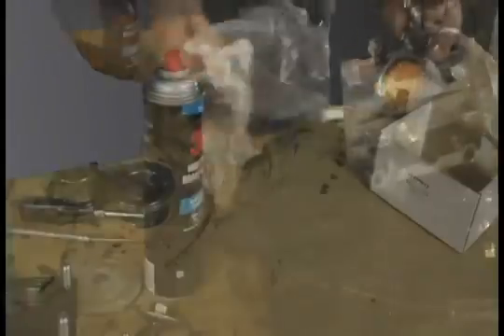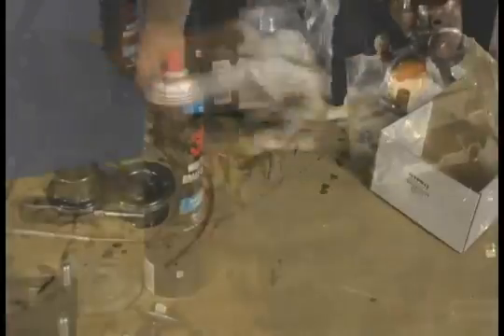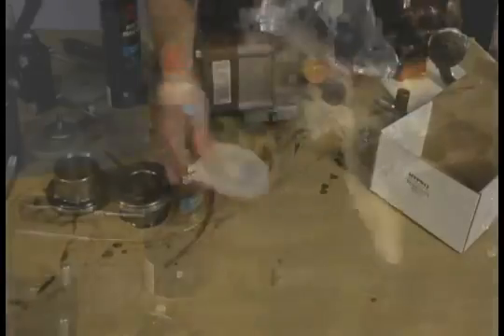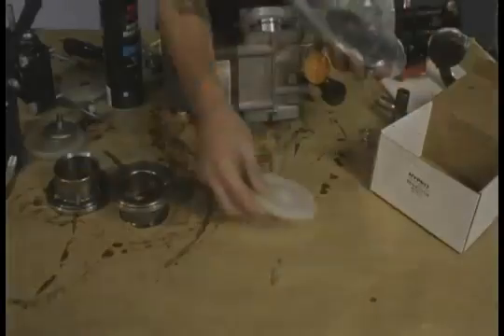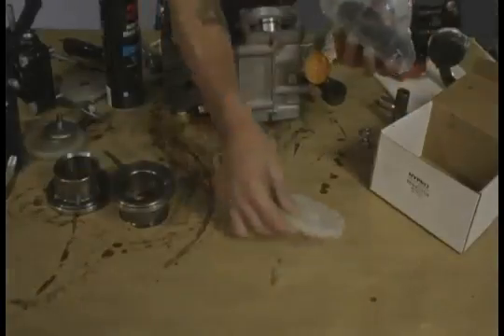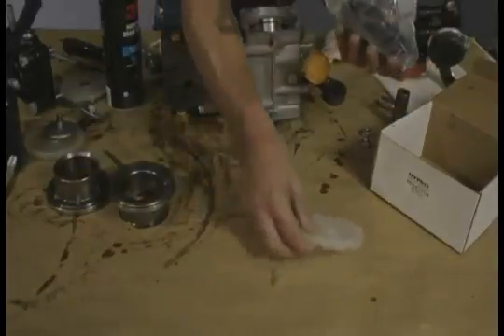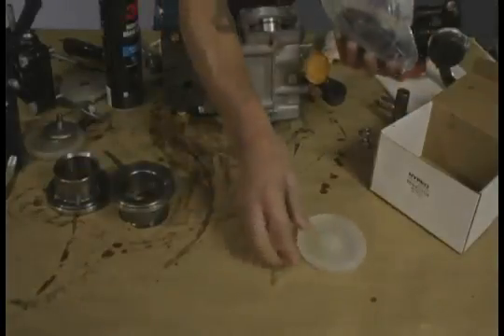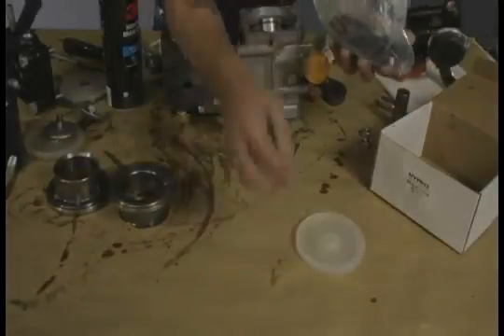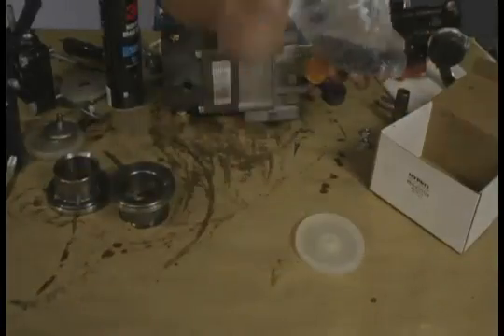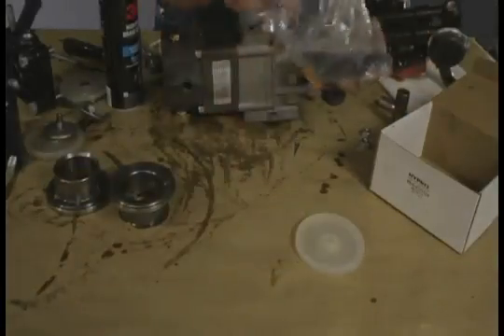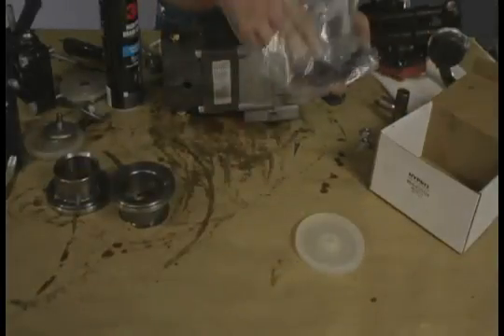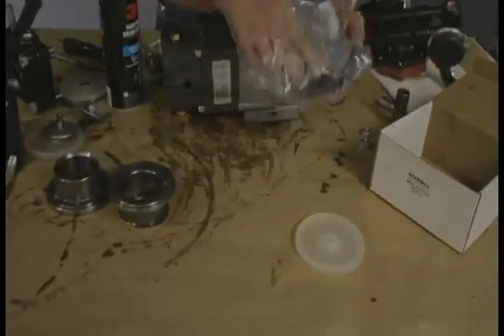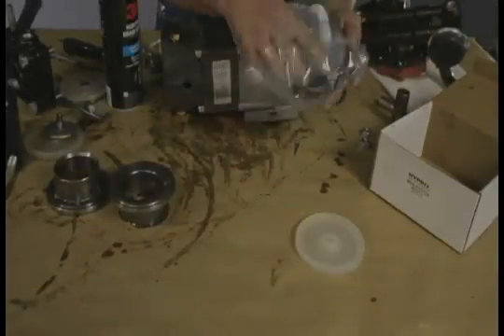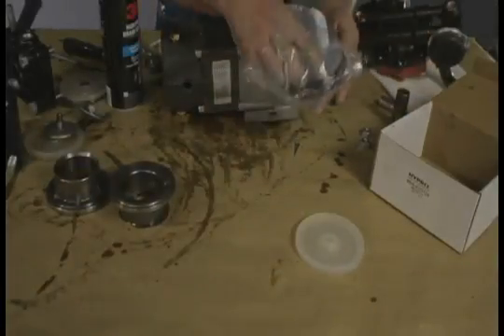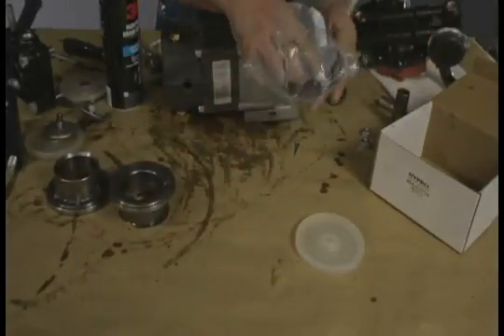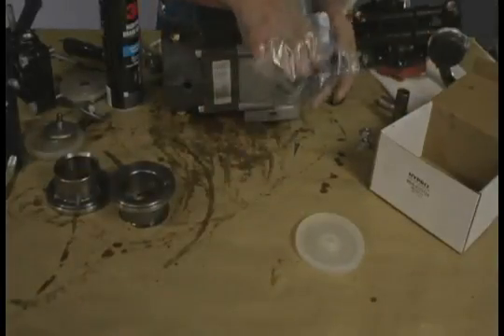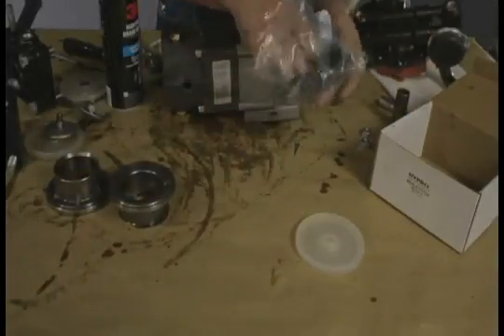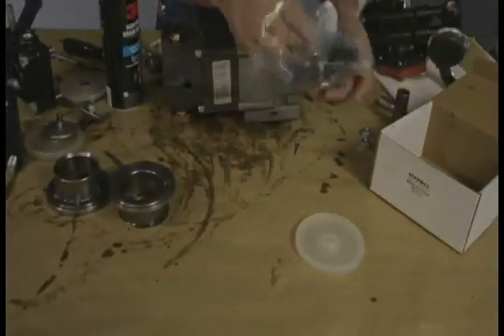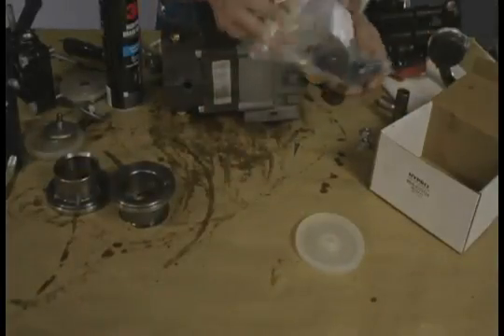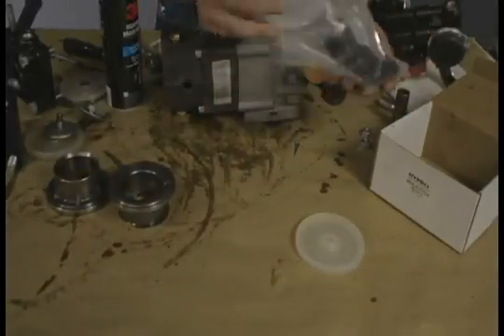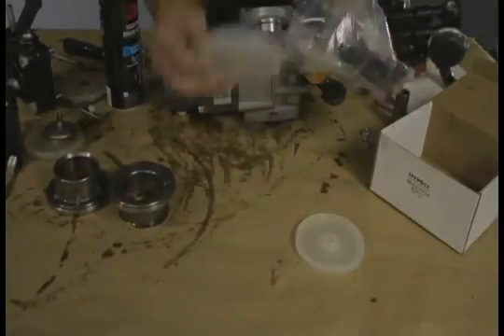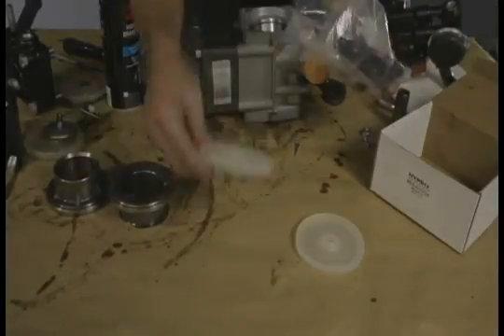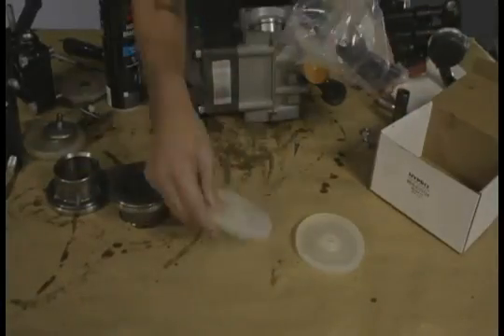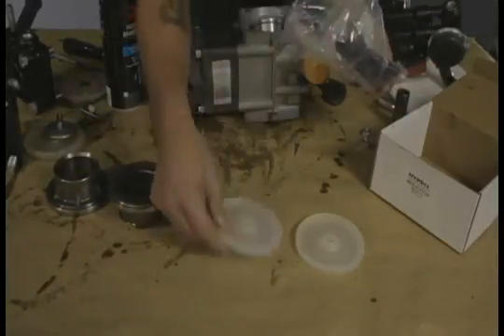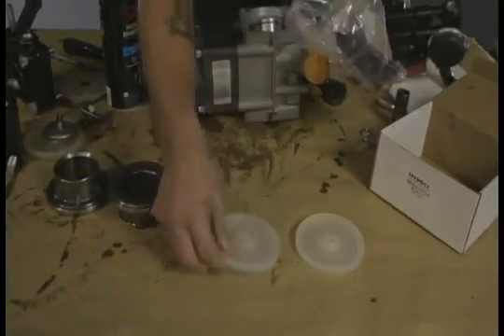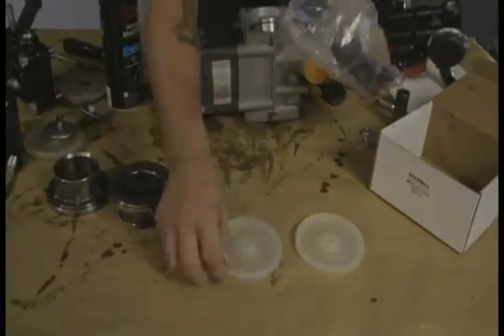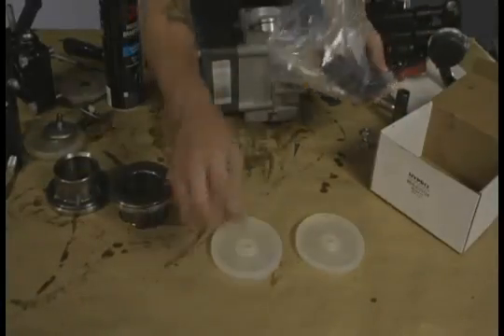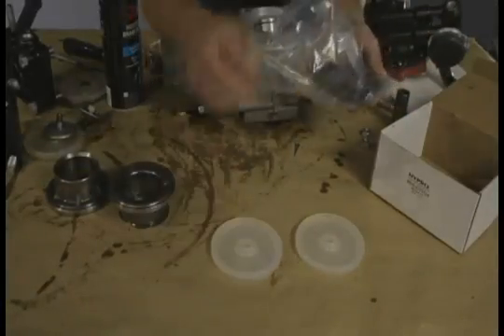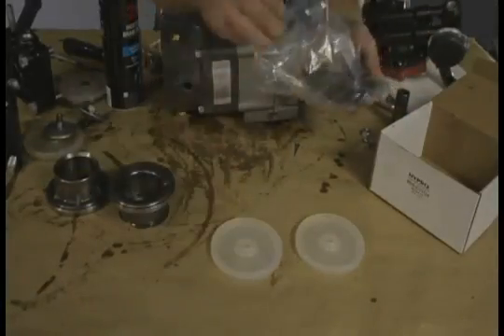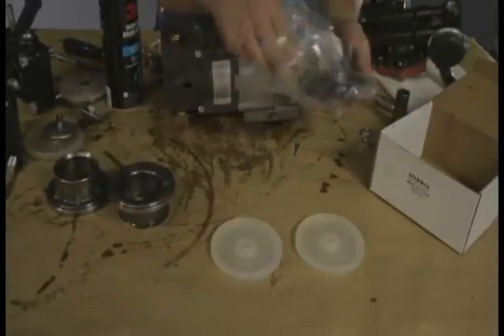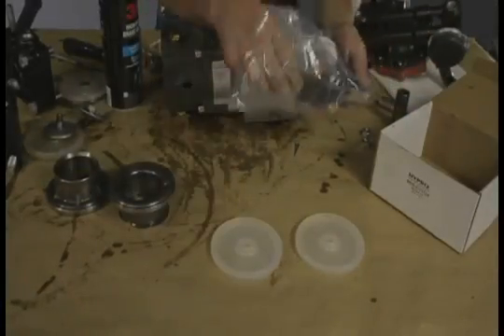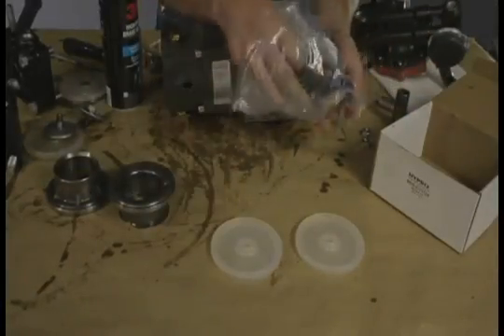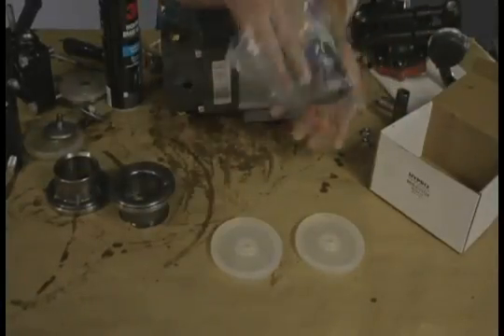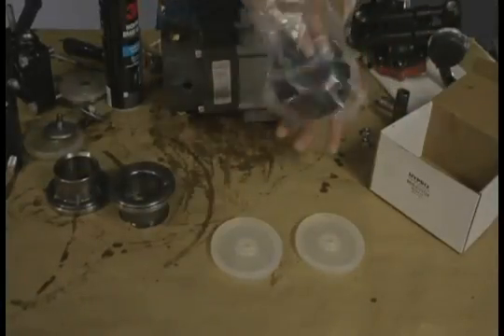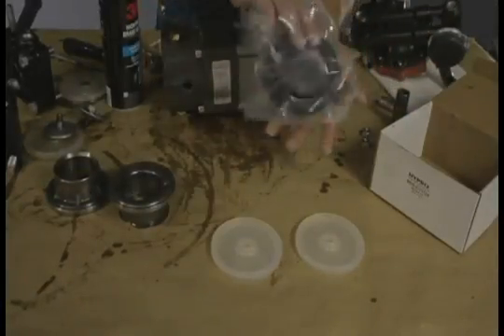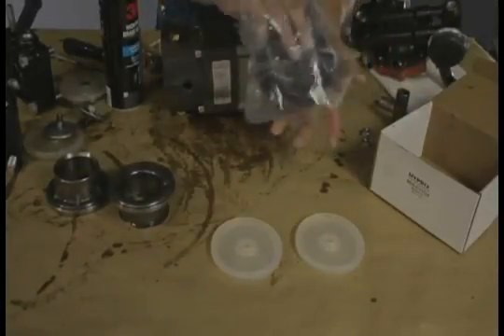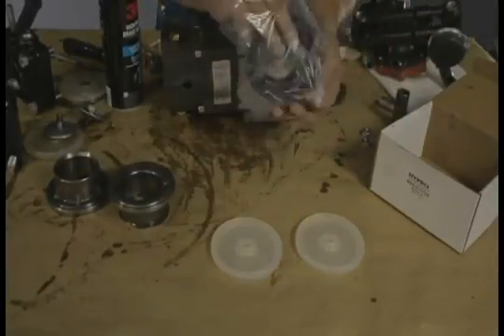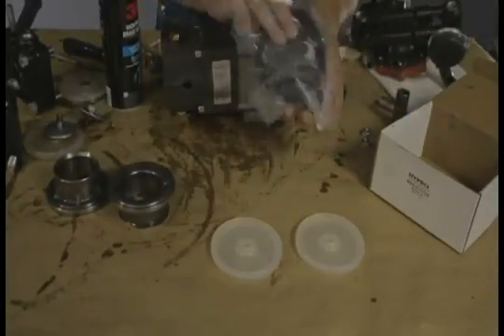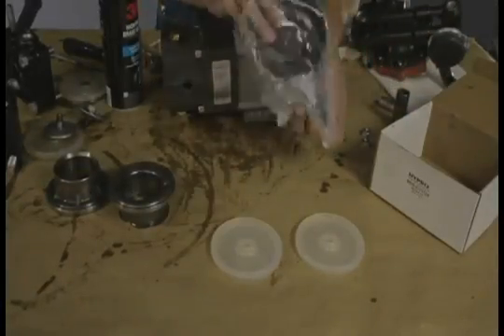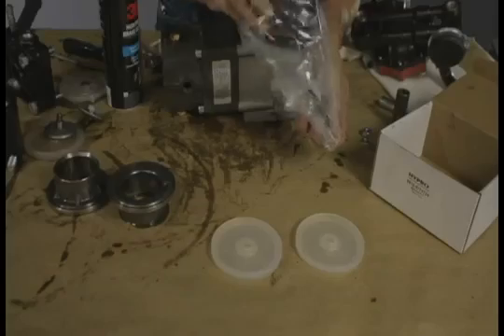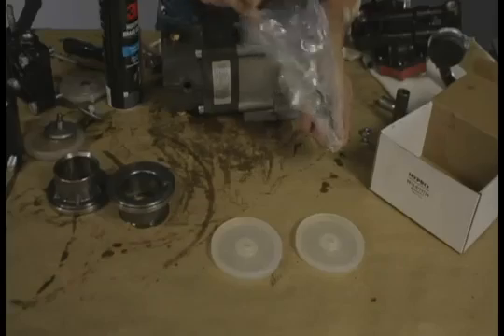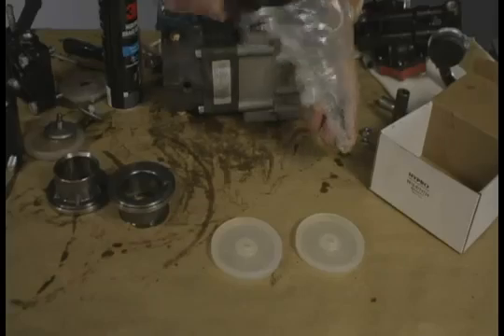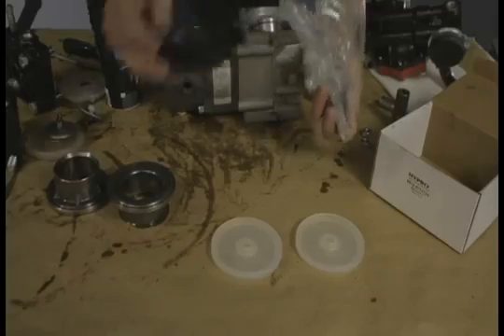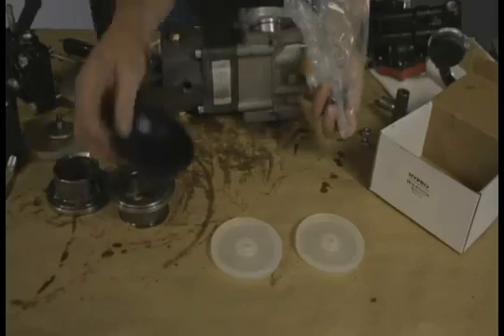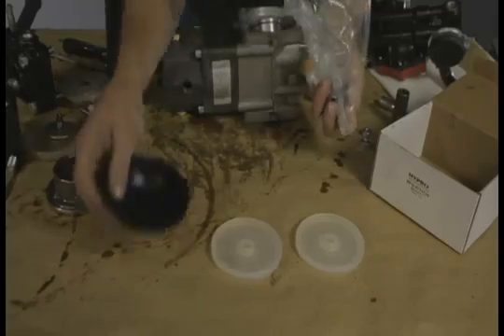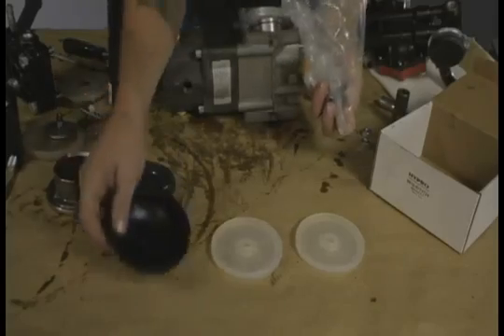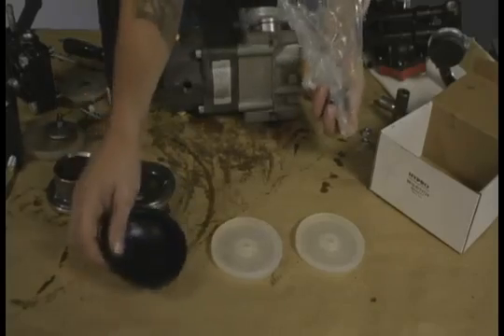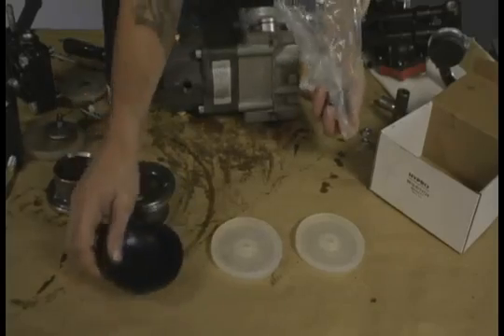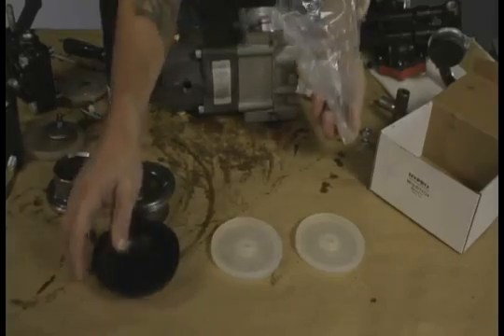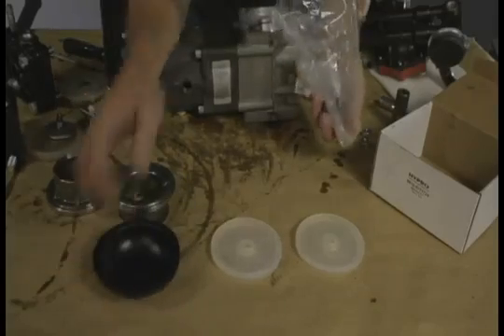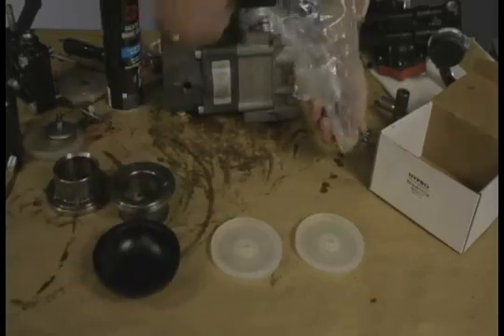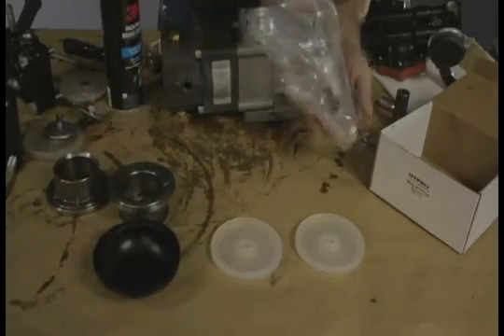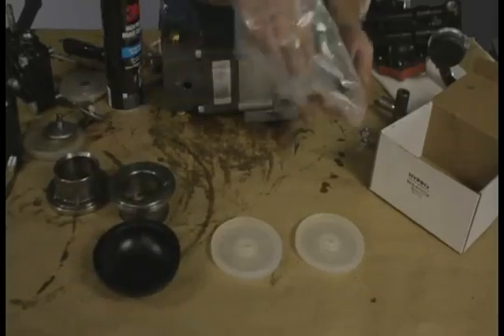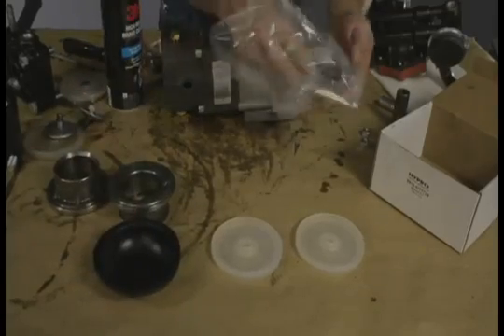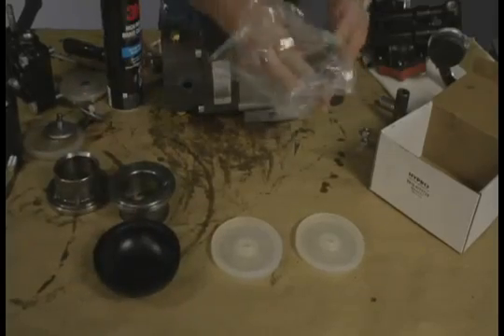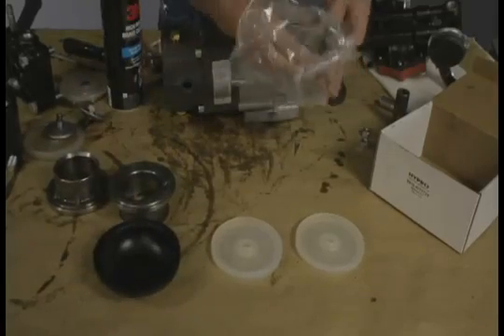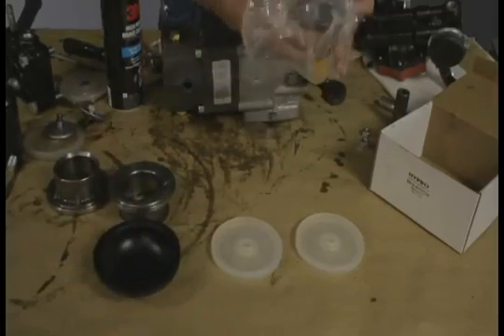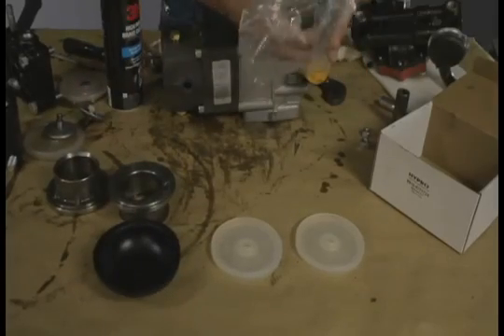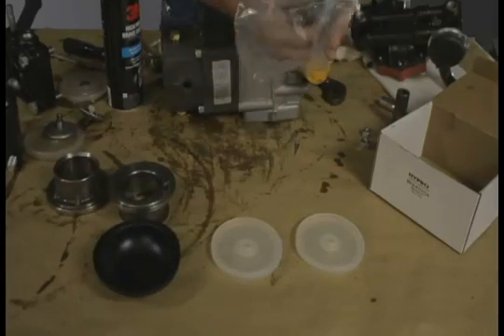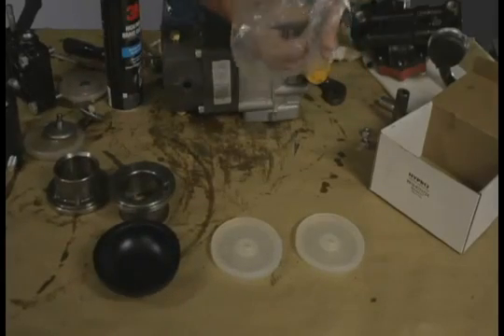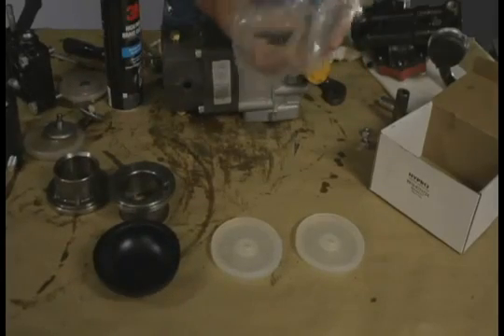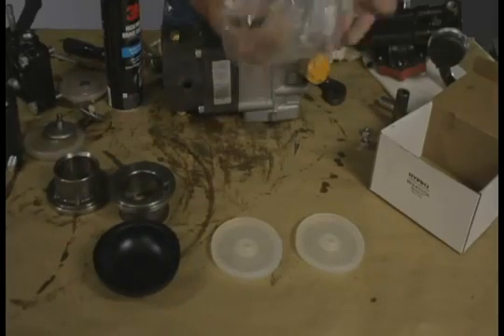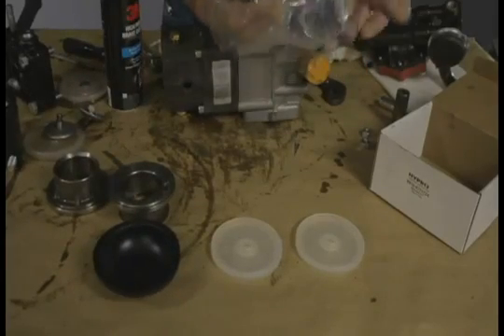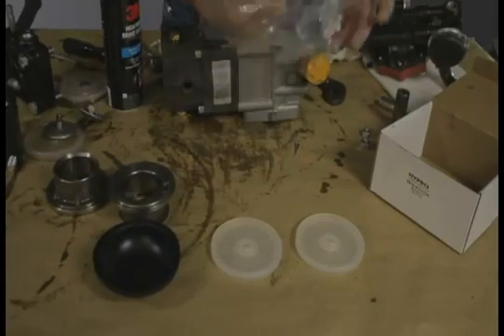The D30 diaphragm kit consists of two diaphragms, your air accumulator diaphragm, and four O-rings for the valves.